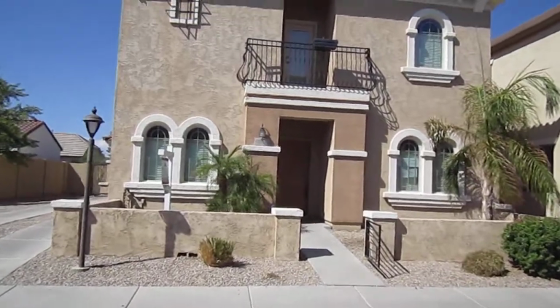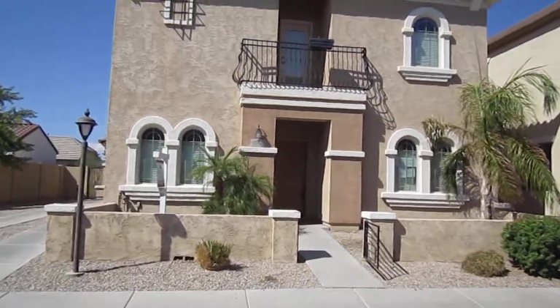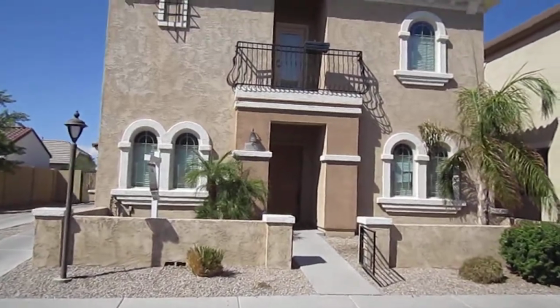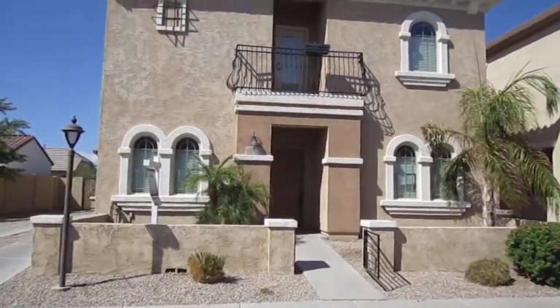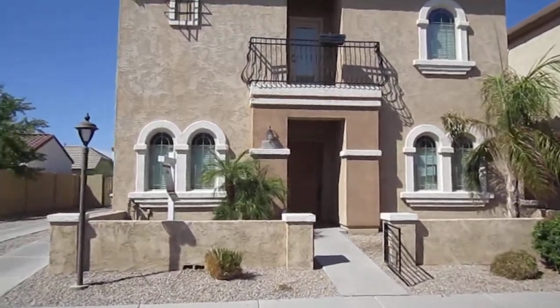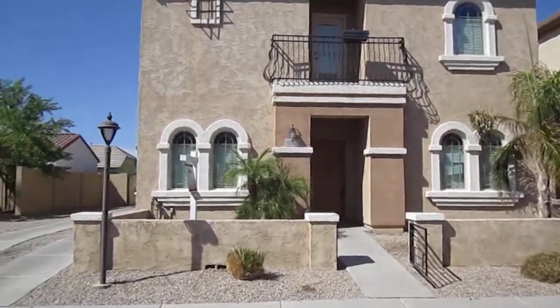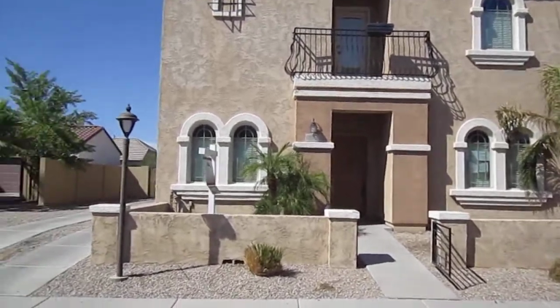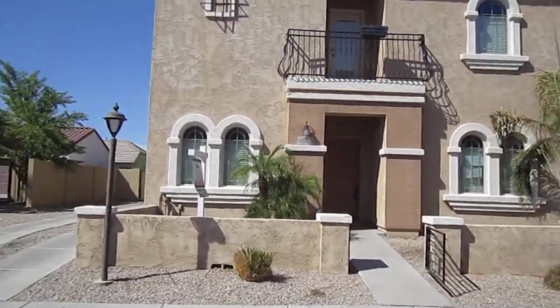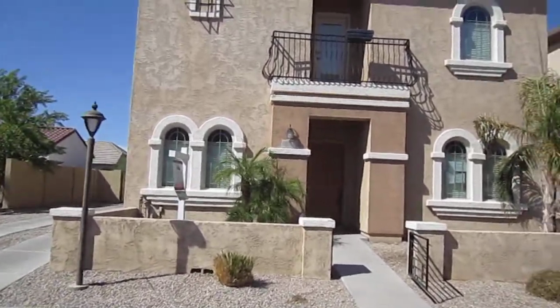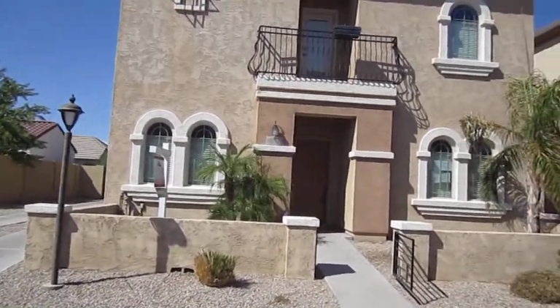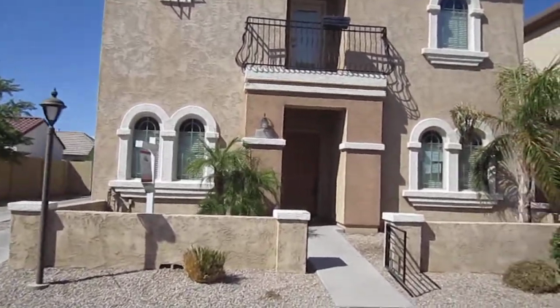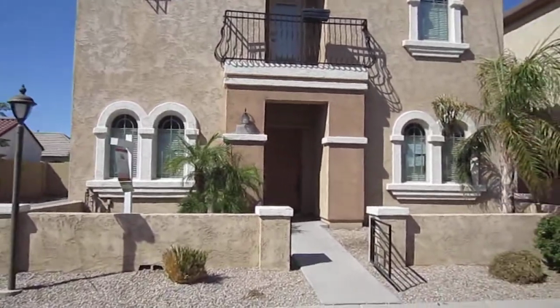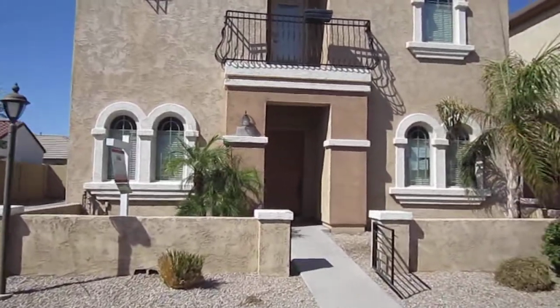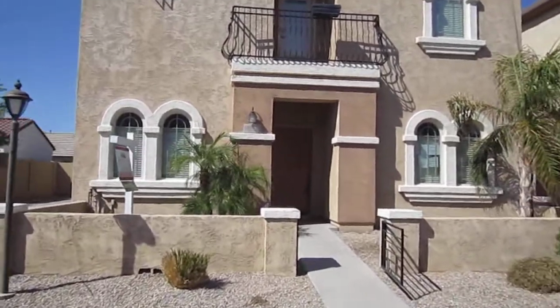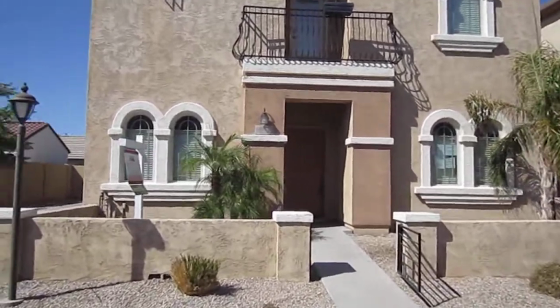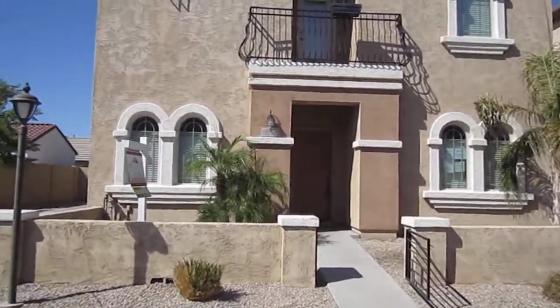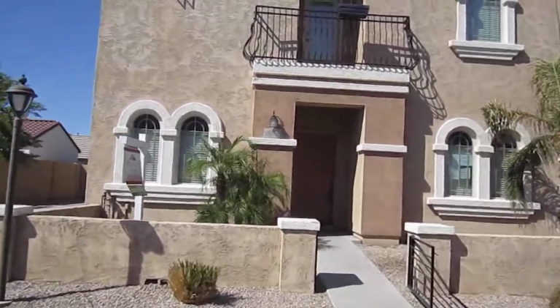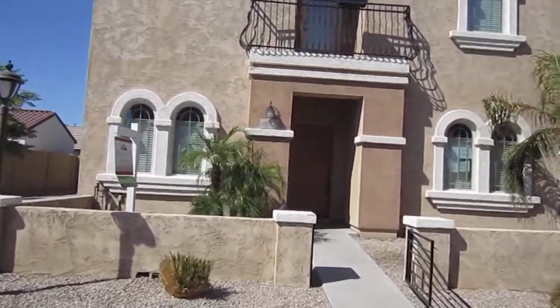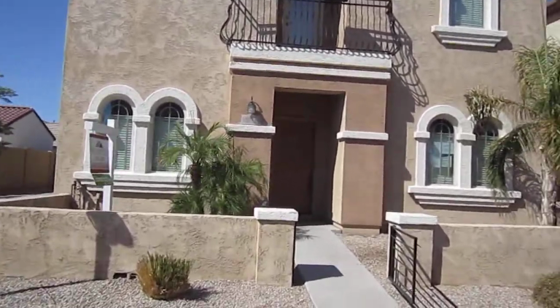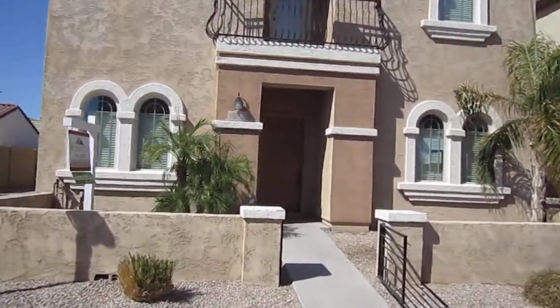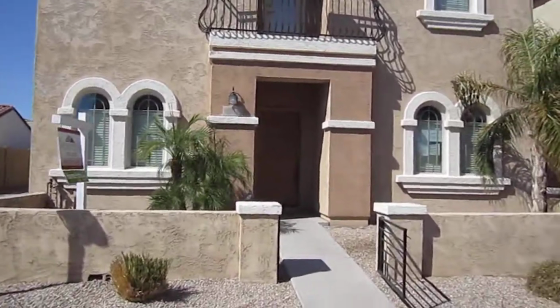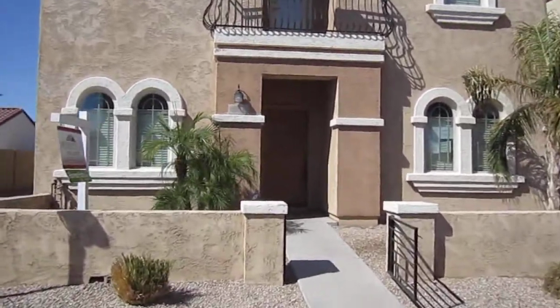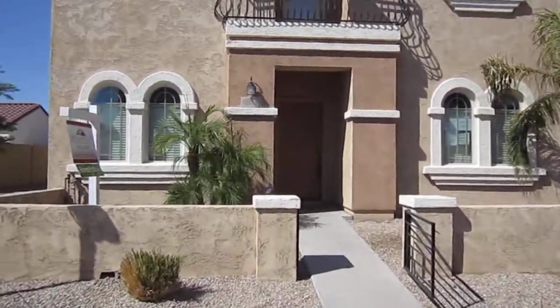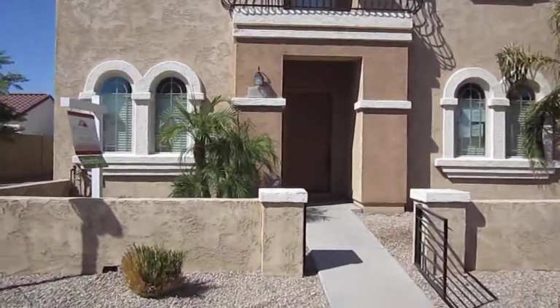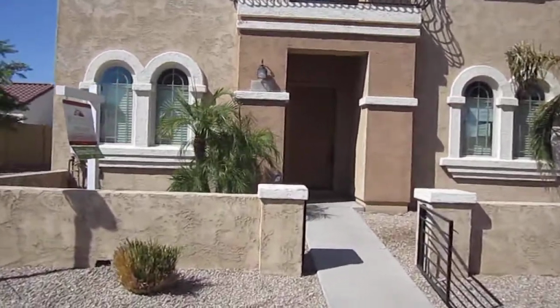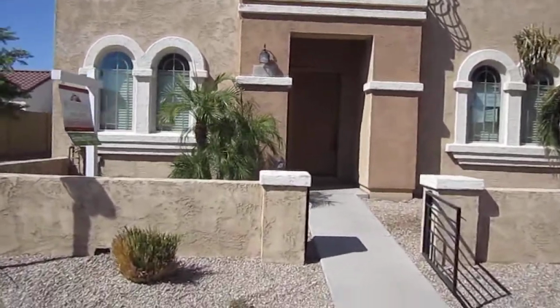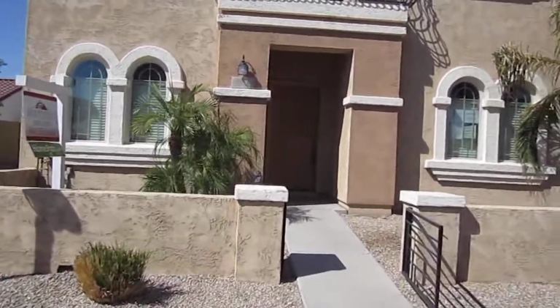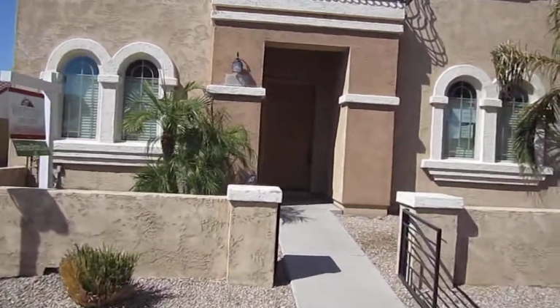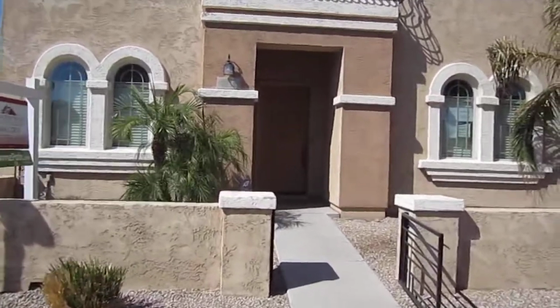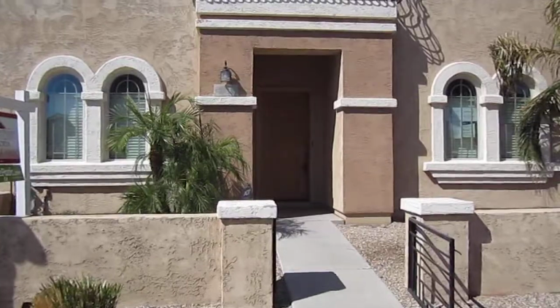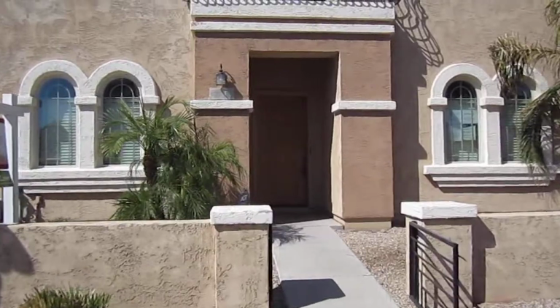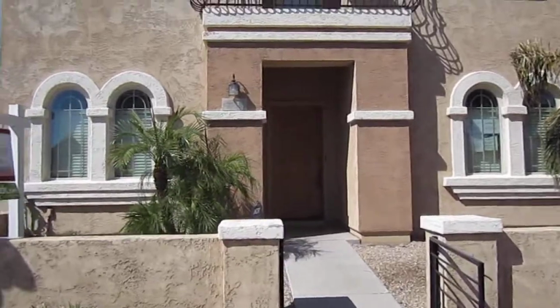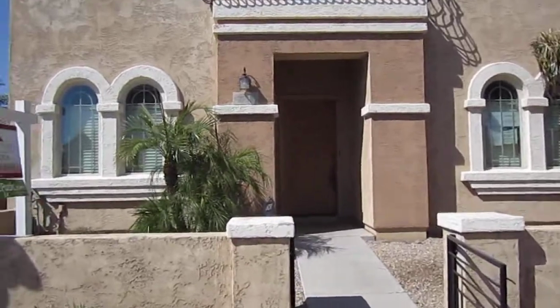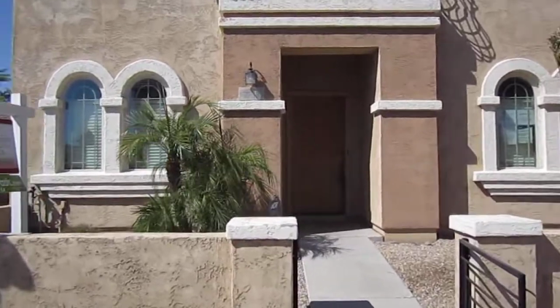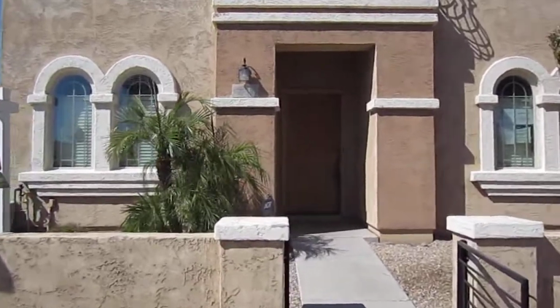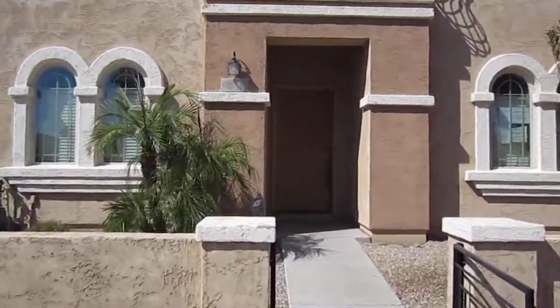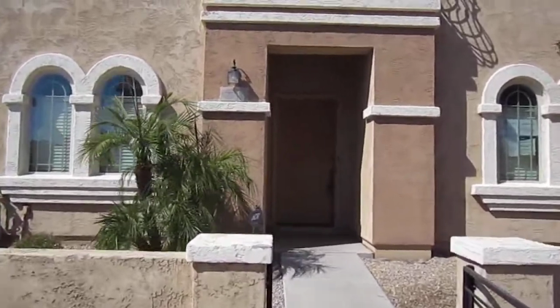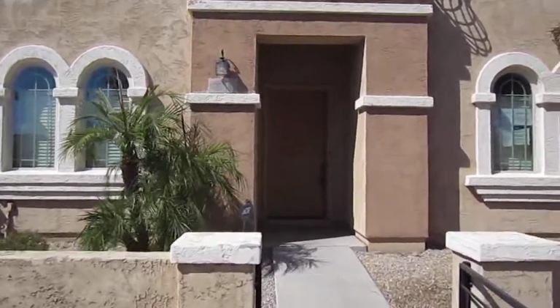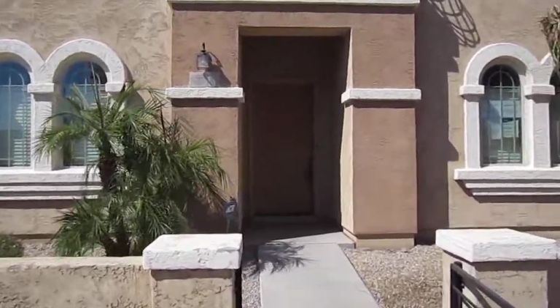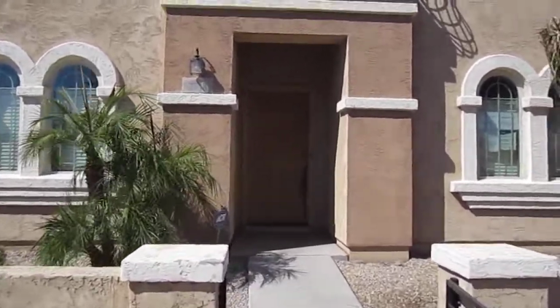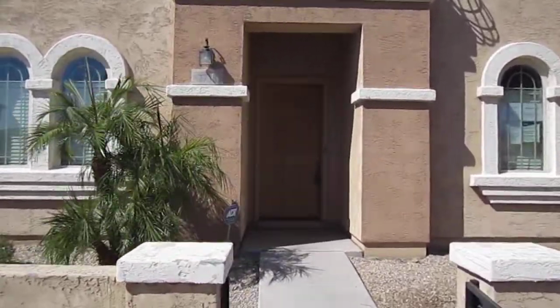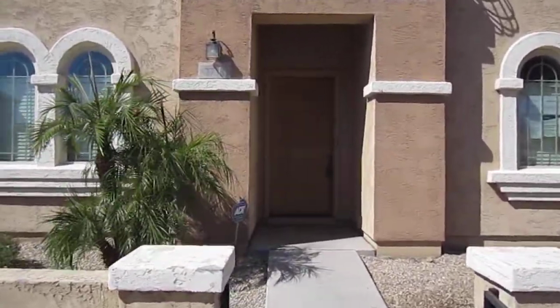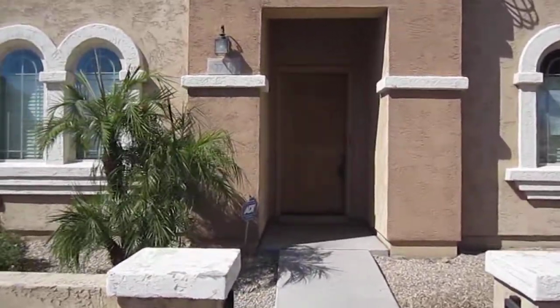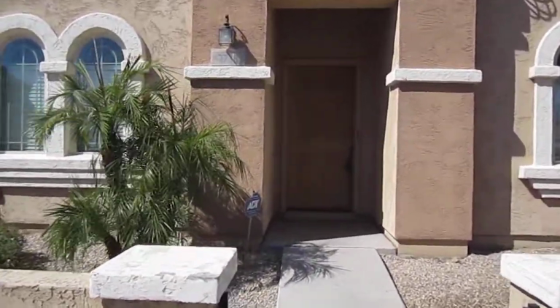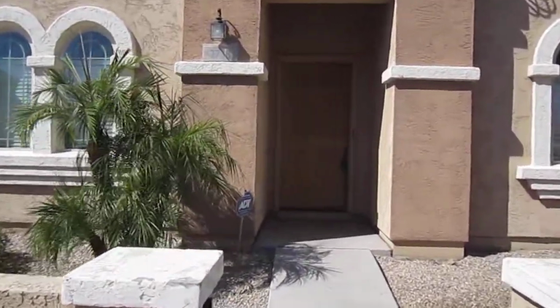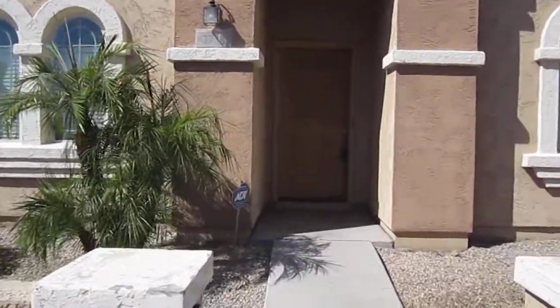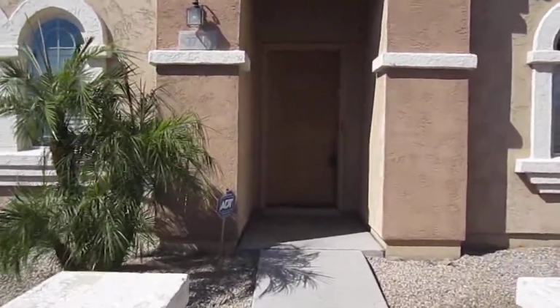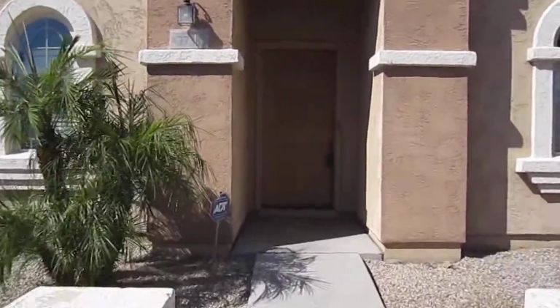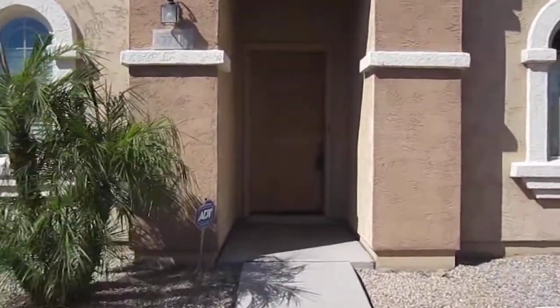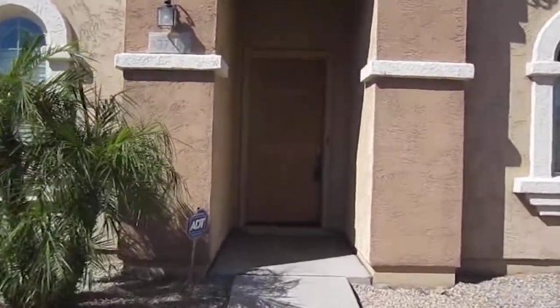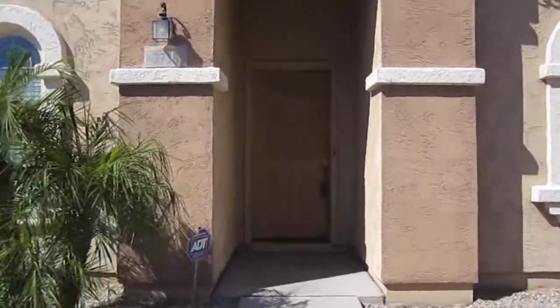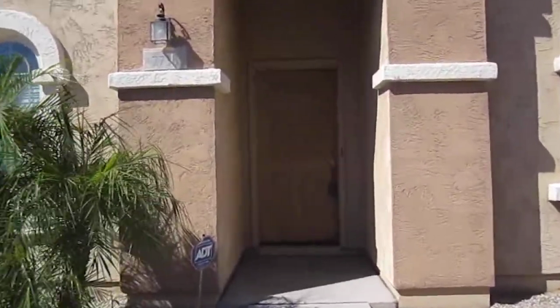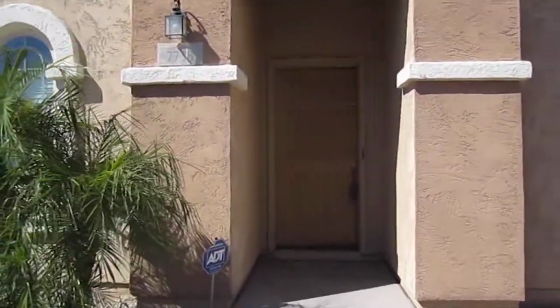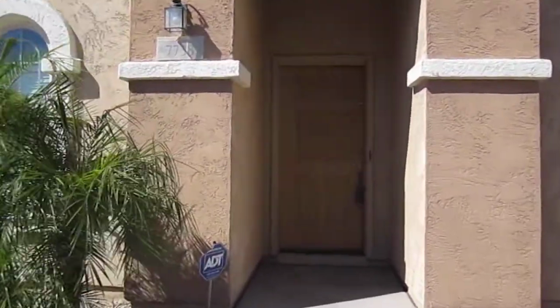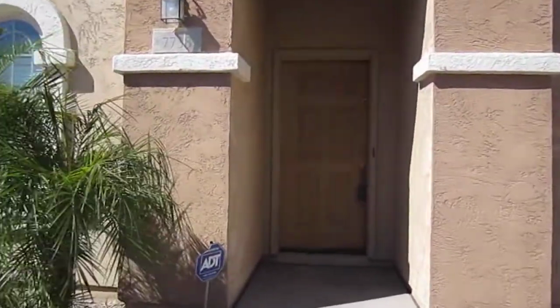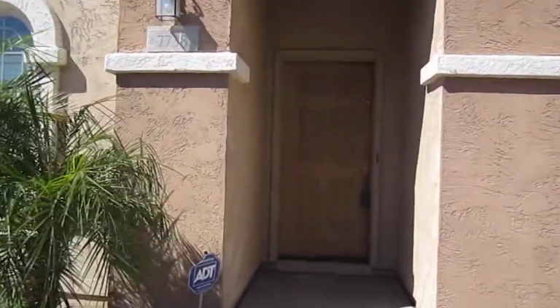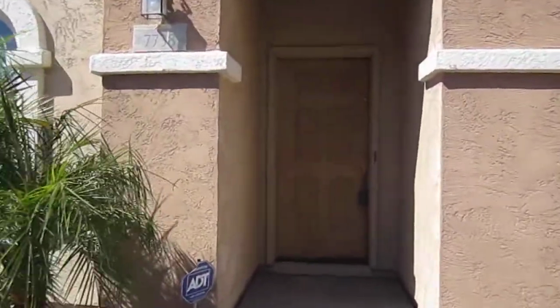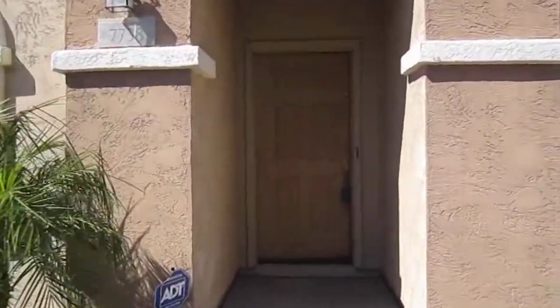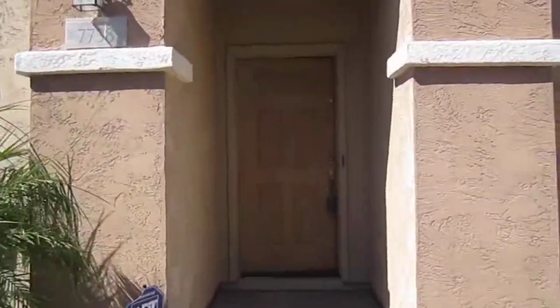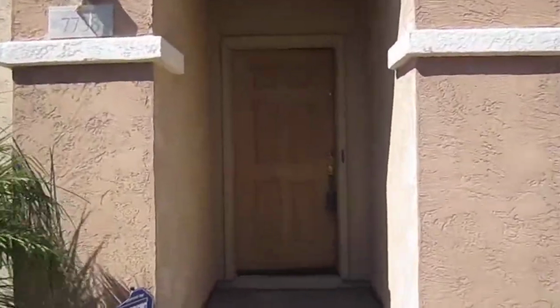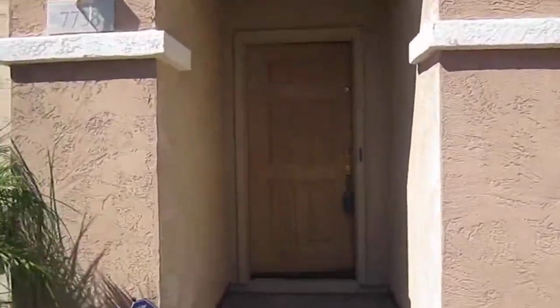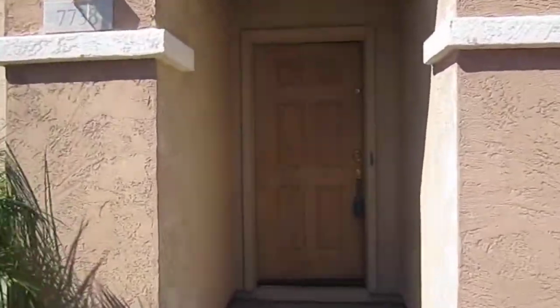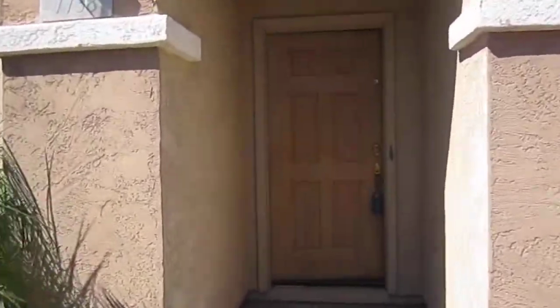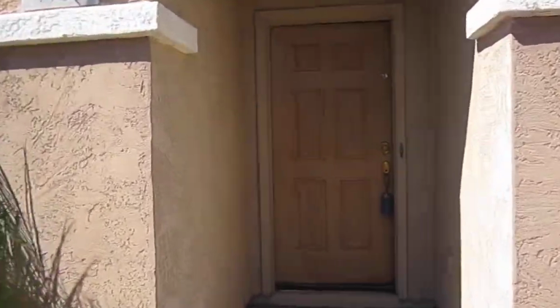7738 East Boston Street. It's a fantastic two-story home in Mesa, Arizona. Let's take a look inside.